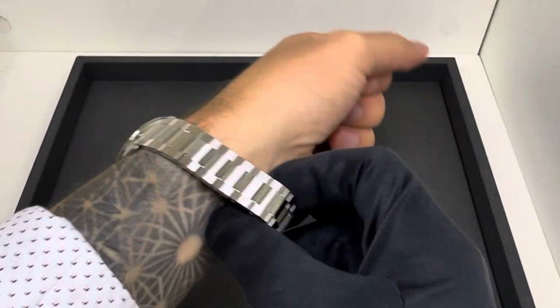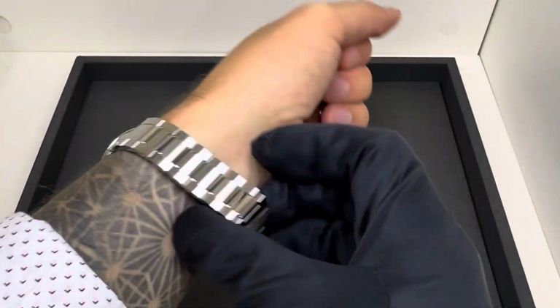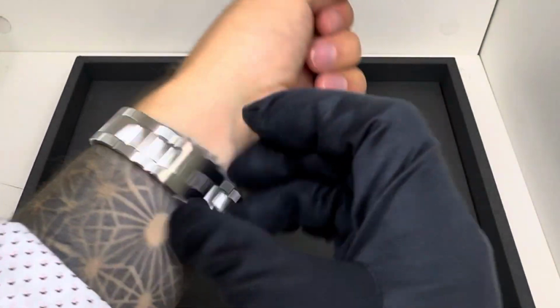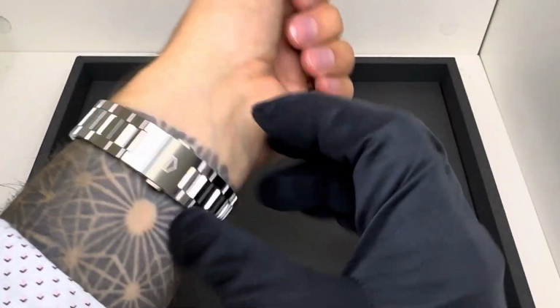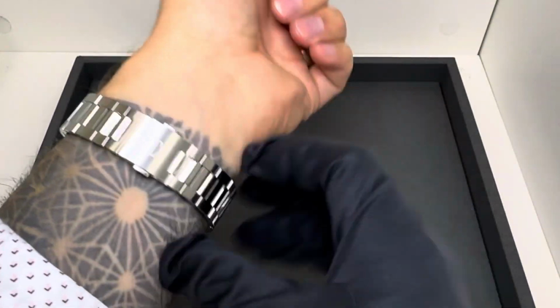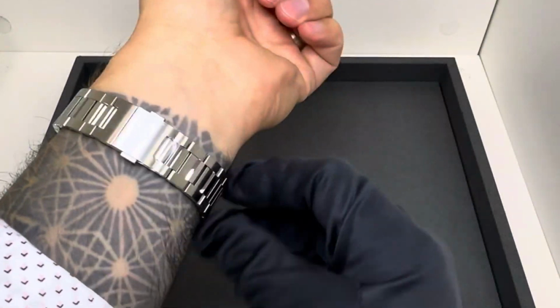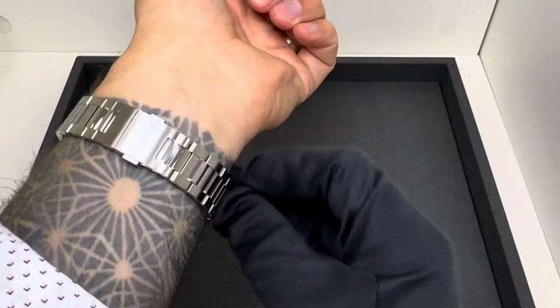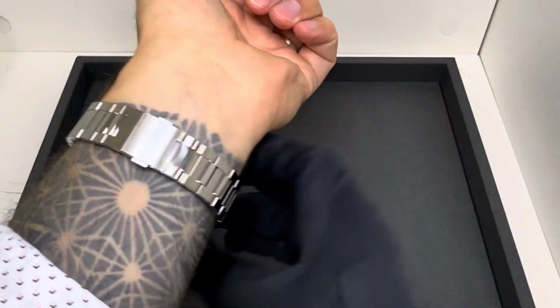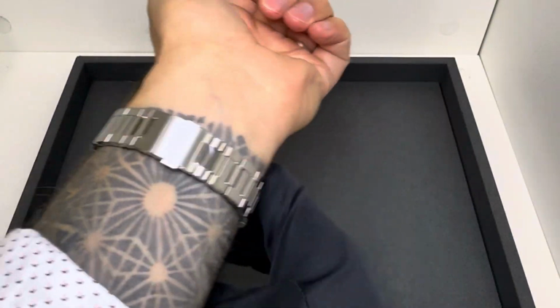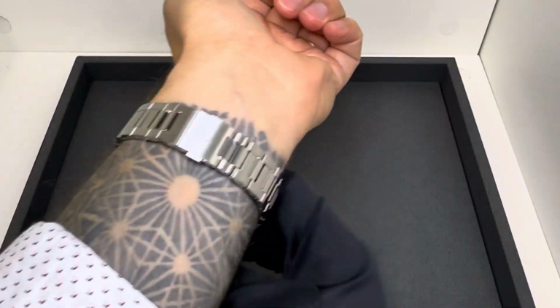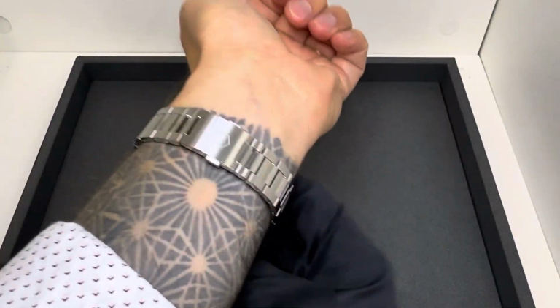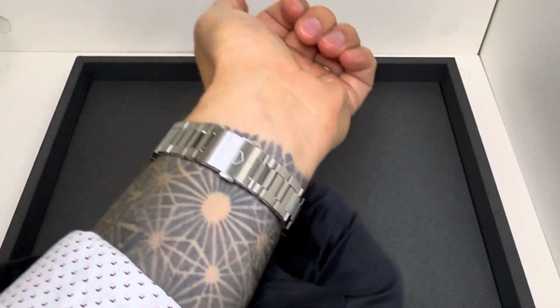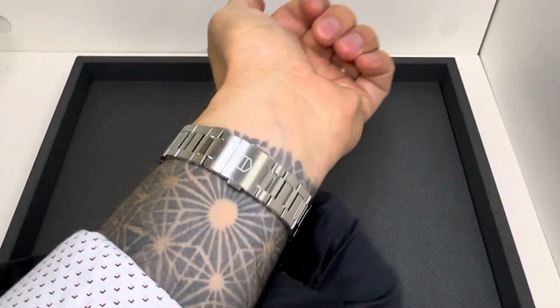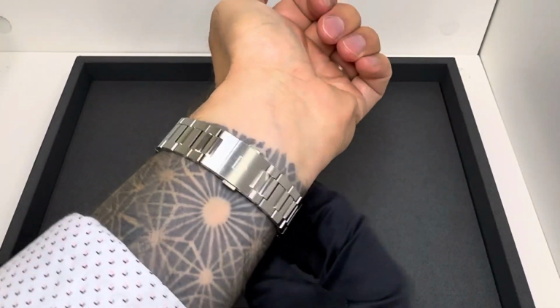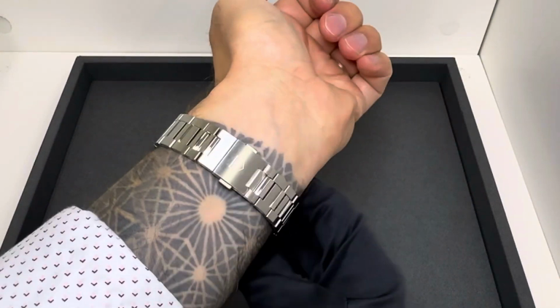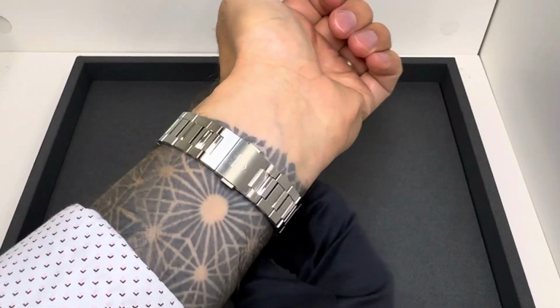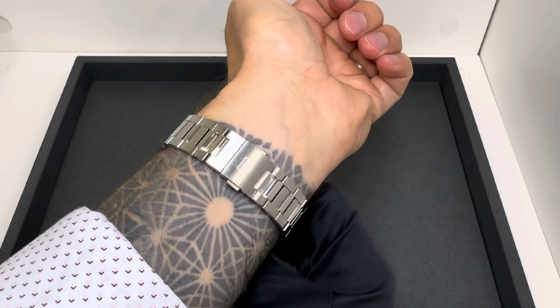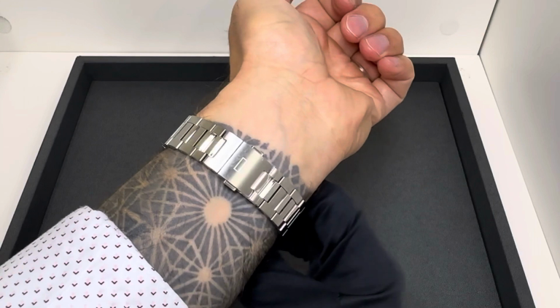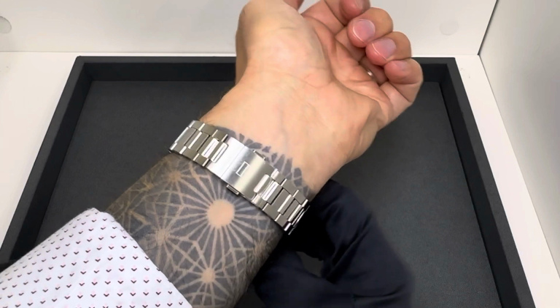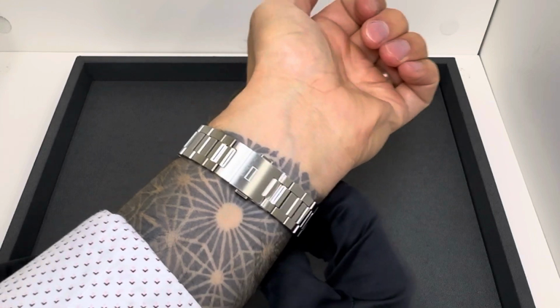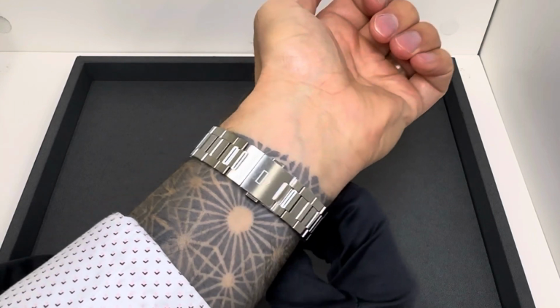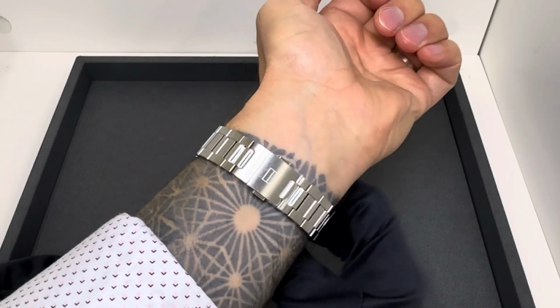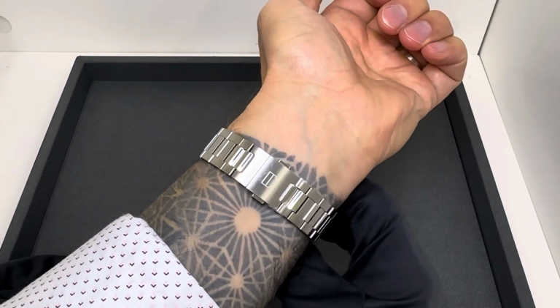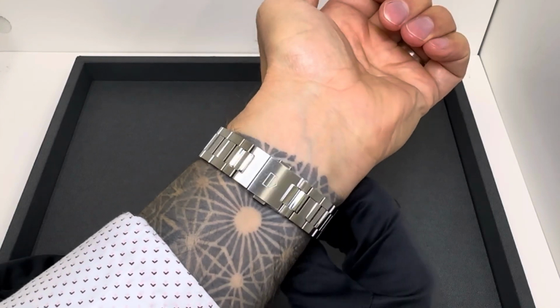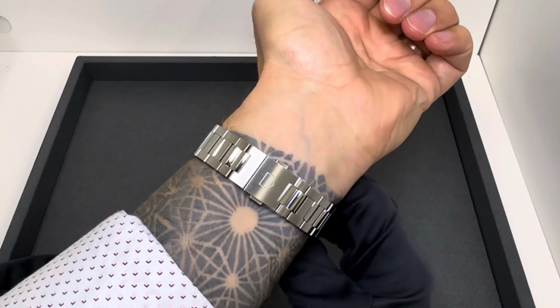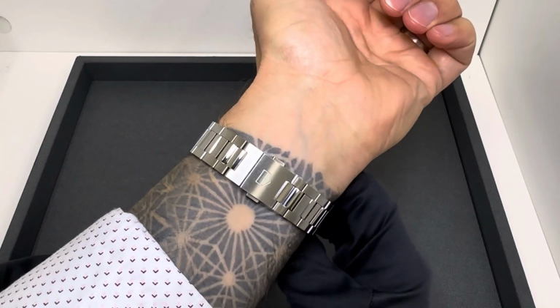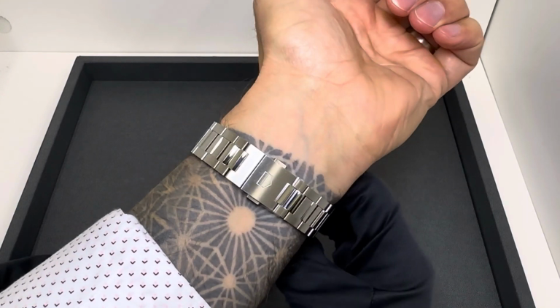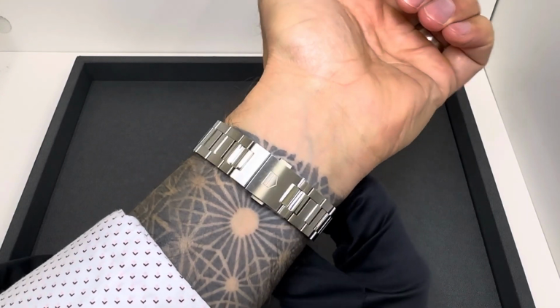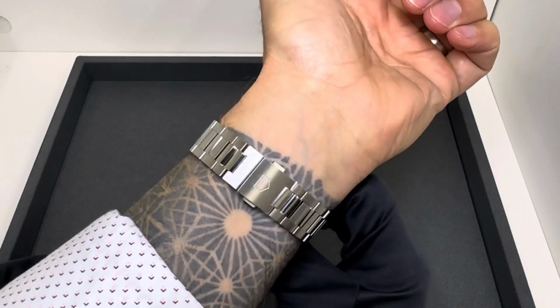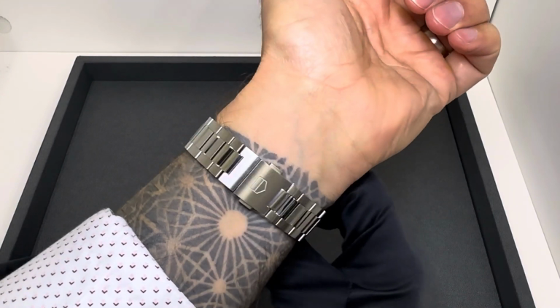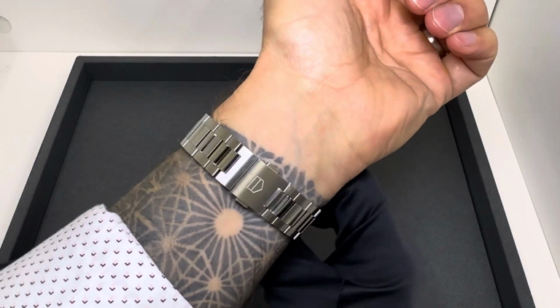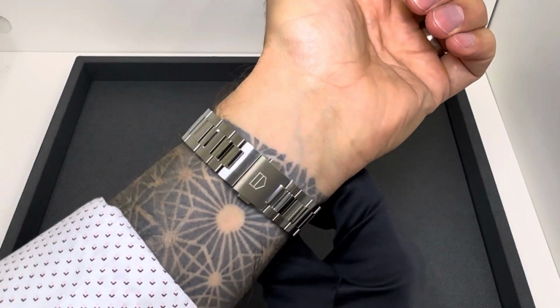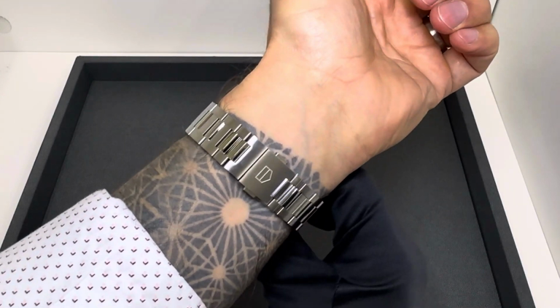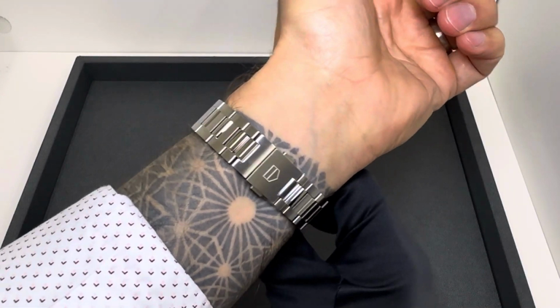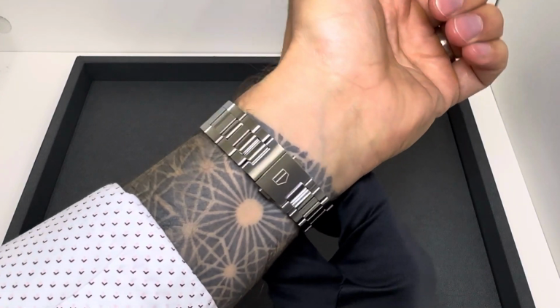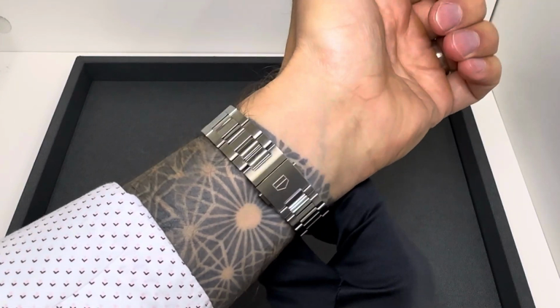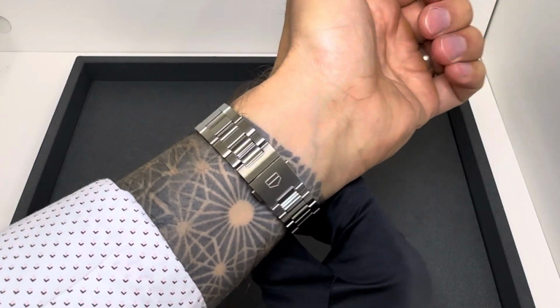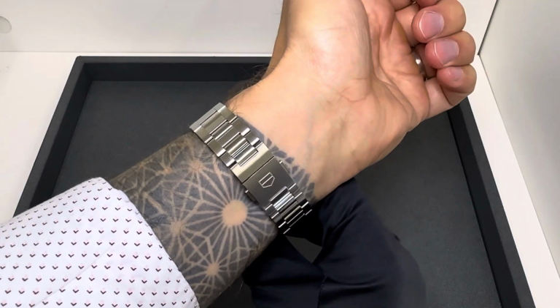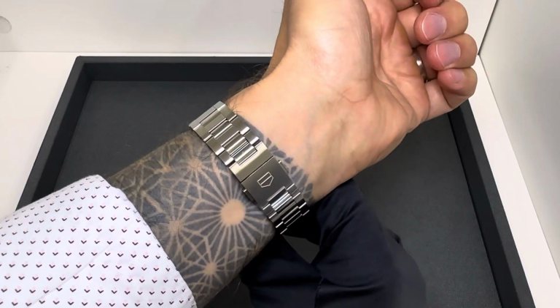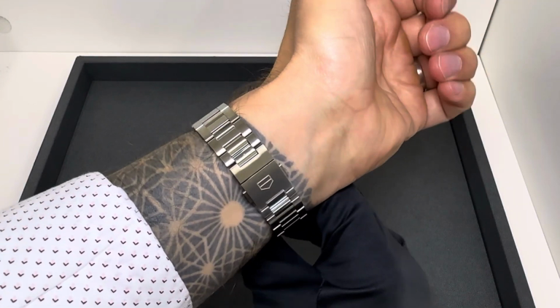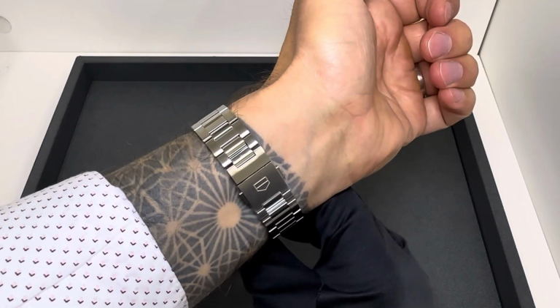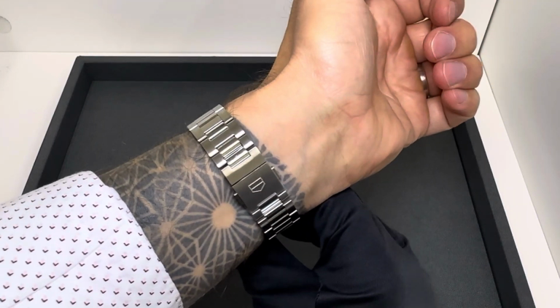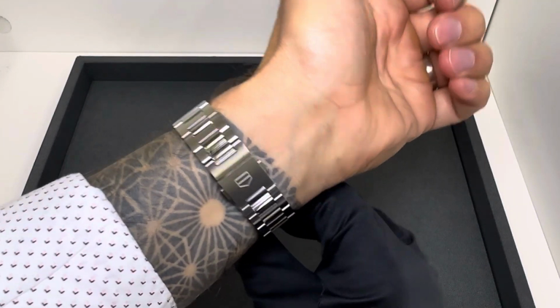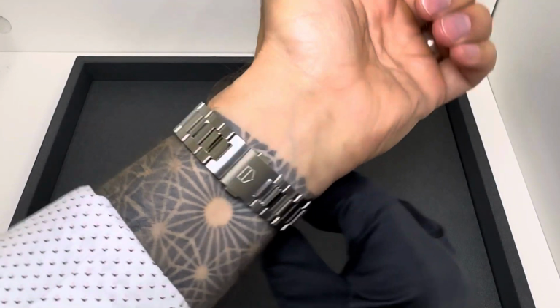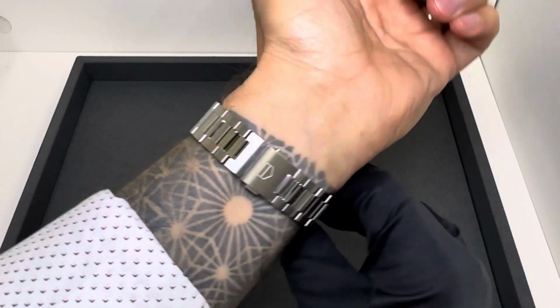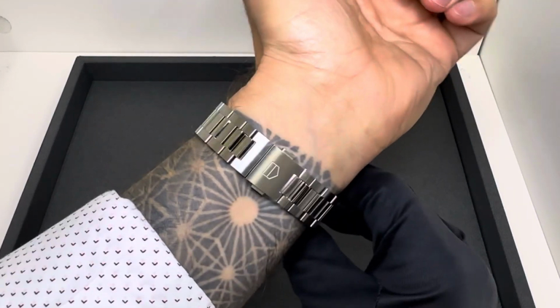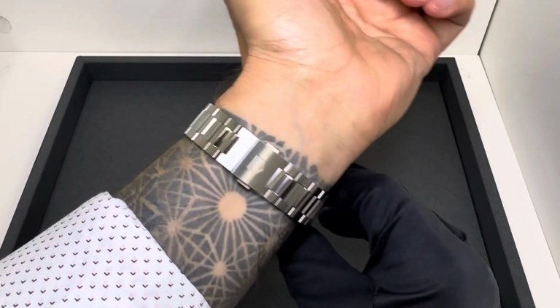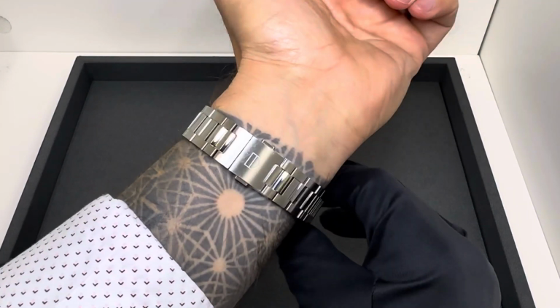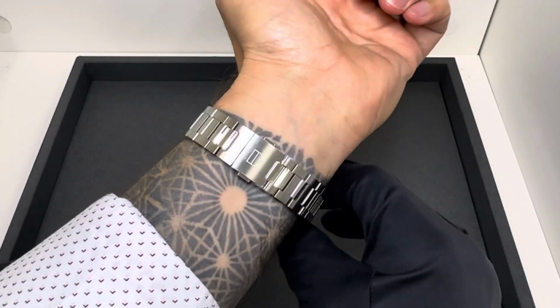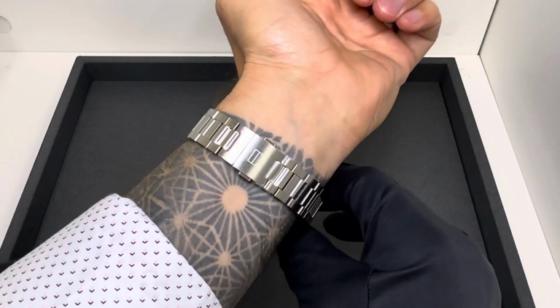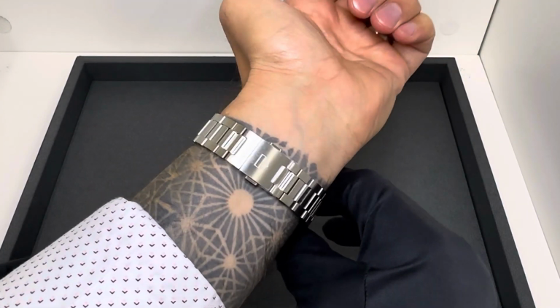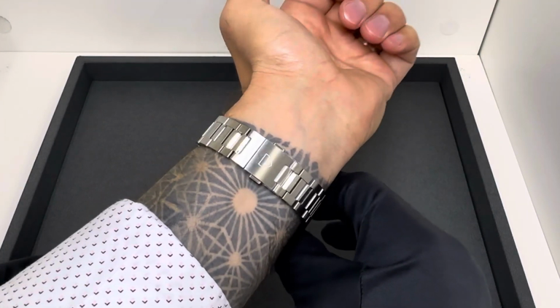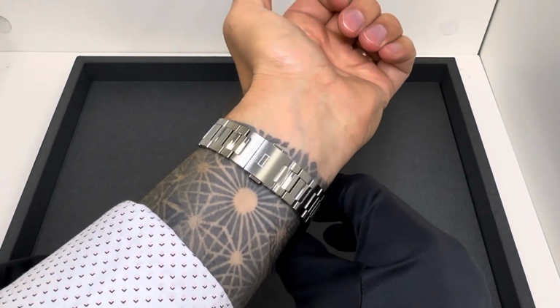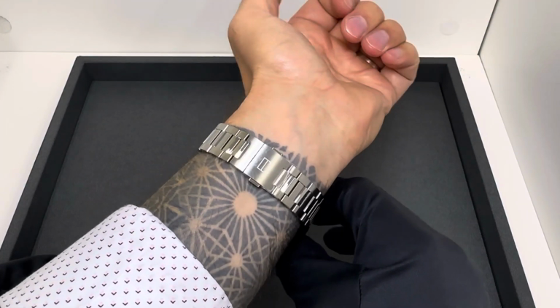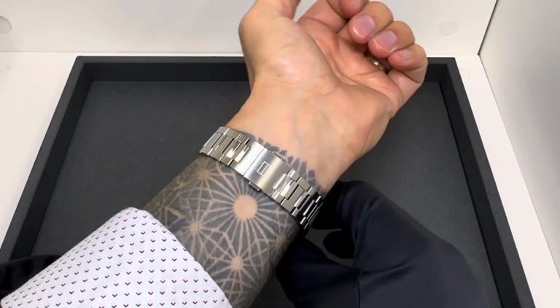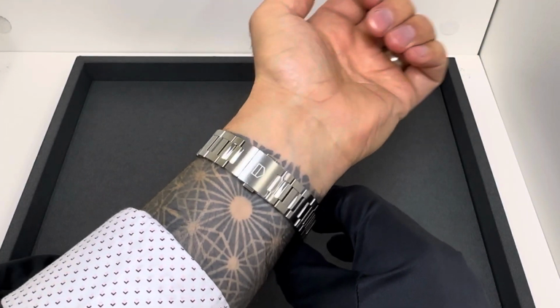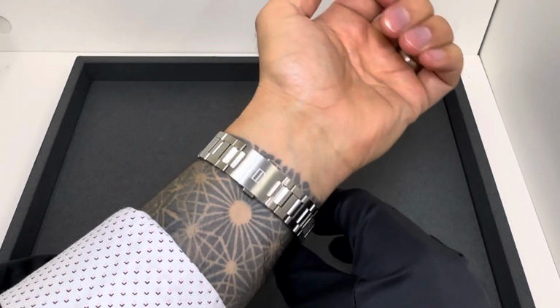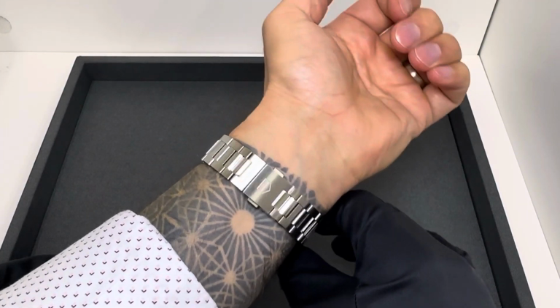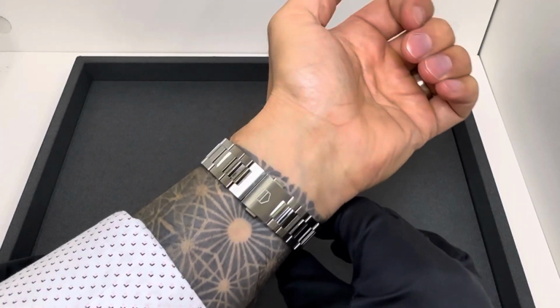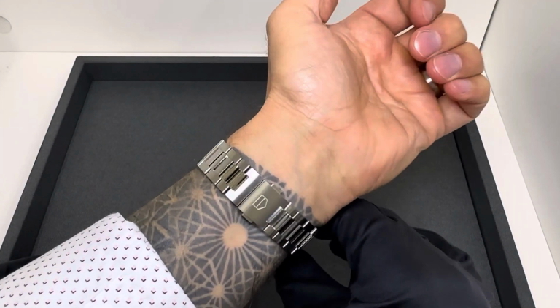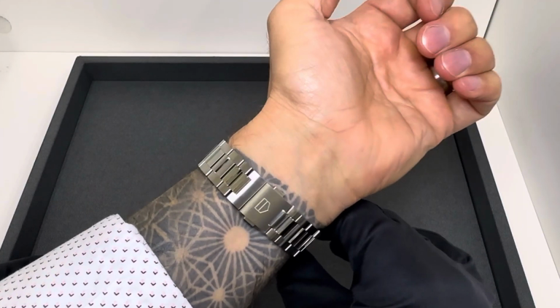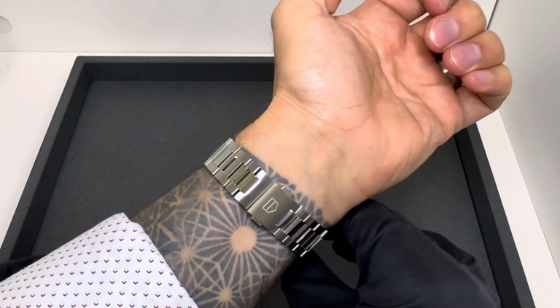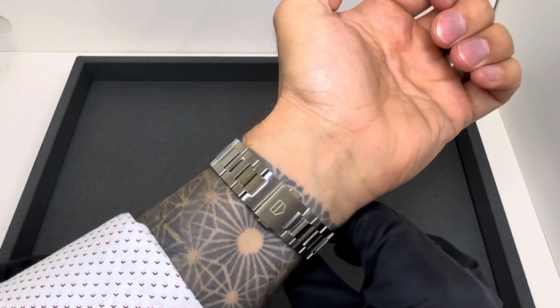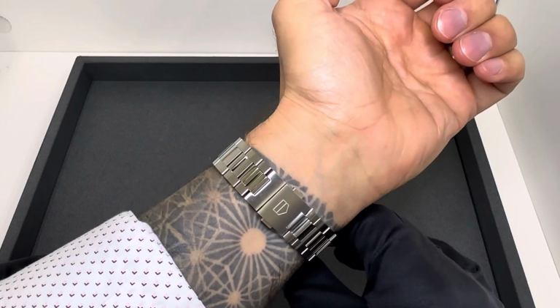I'll also start showing you guys the clasp on my wrist. I haven't been doing that historically, but I want to let you see what the clasp looks like when it's actually worn.